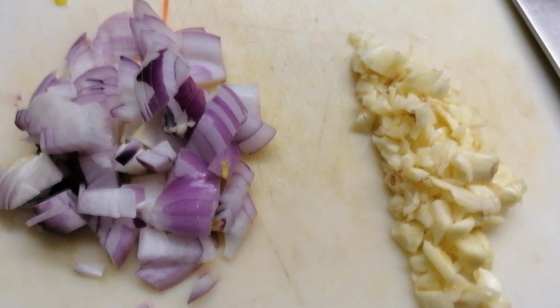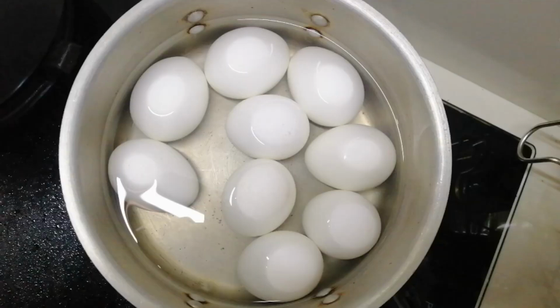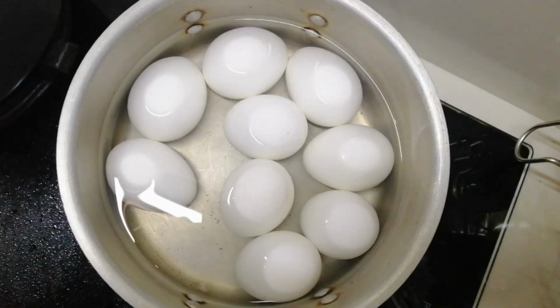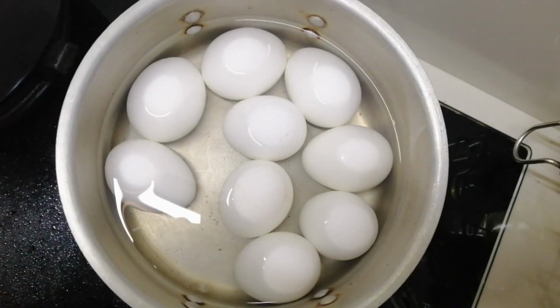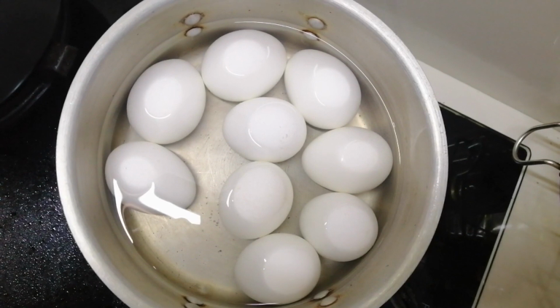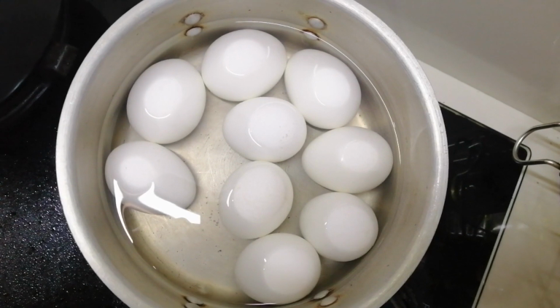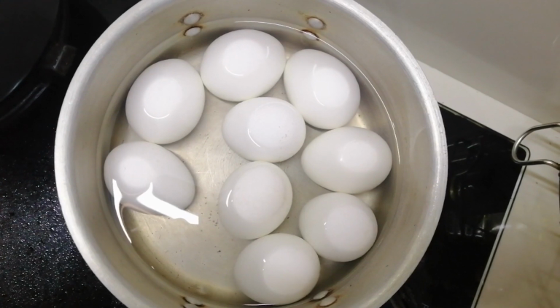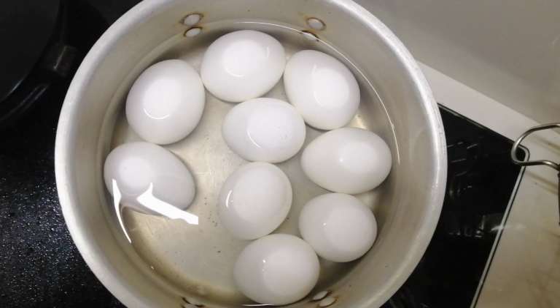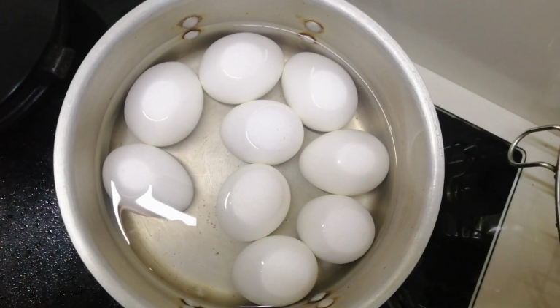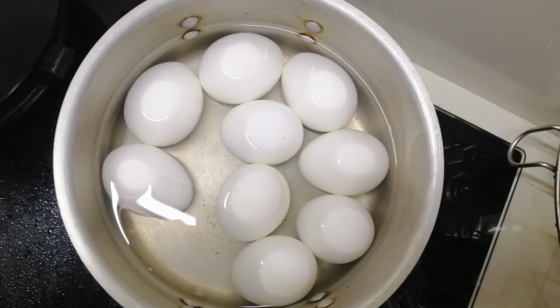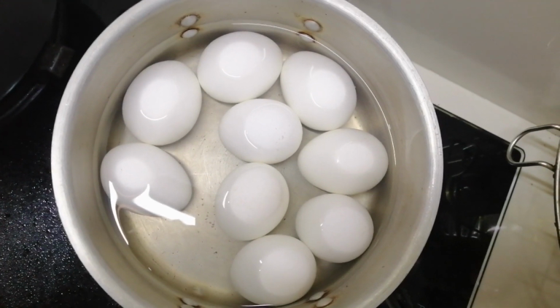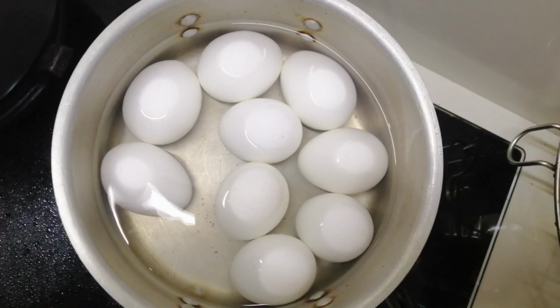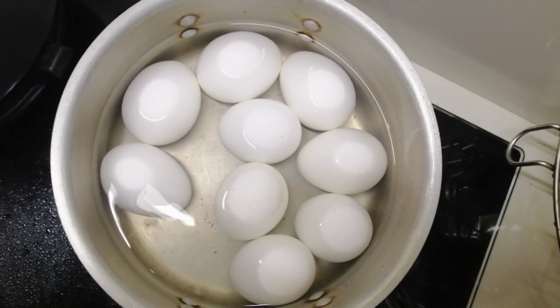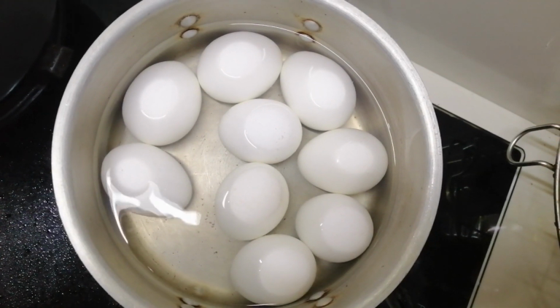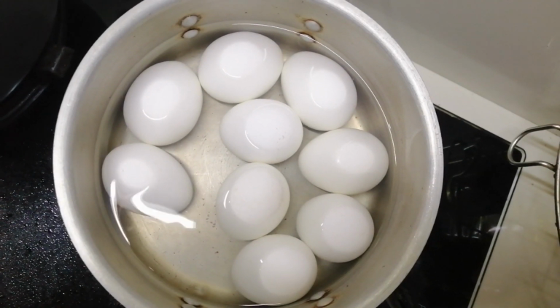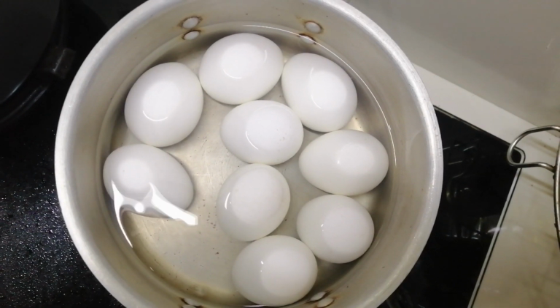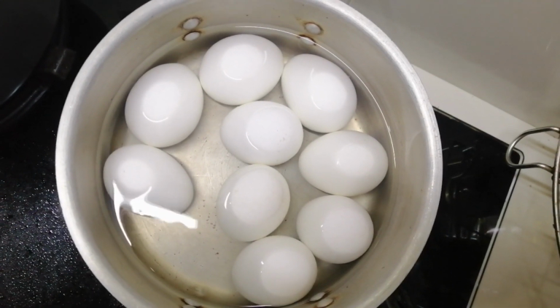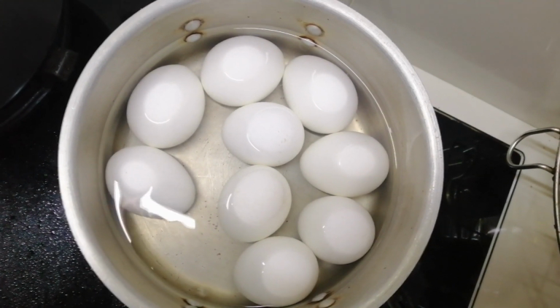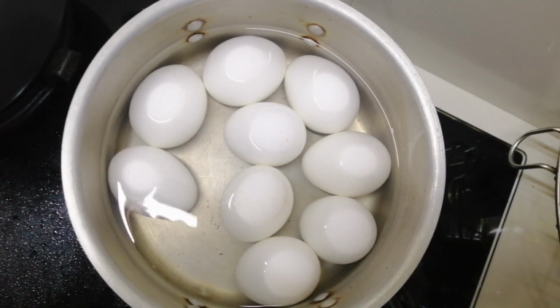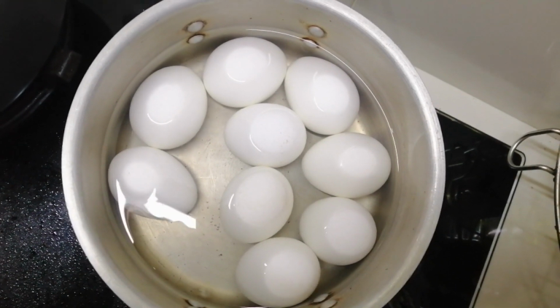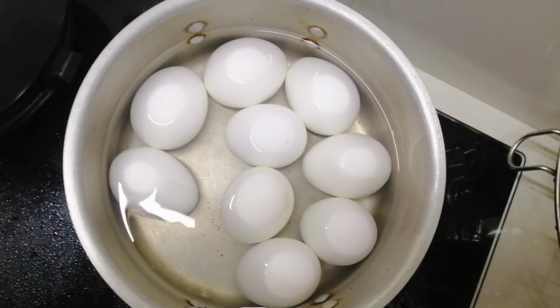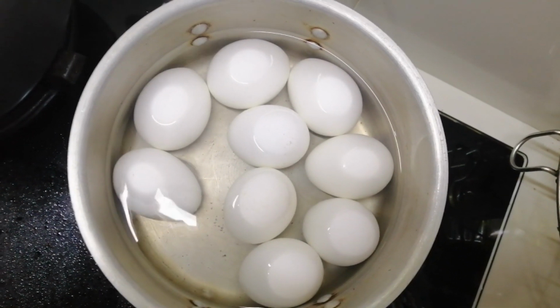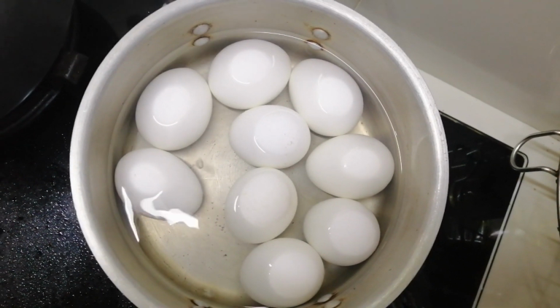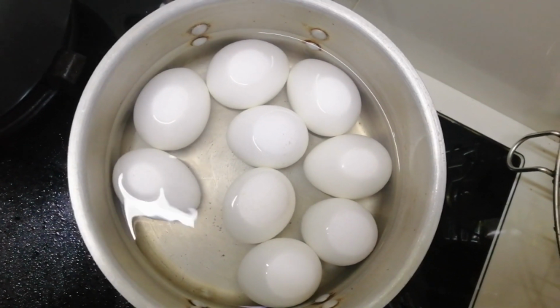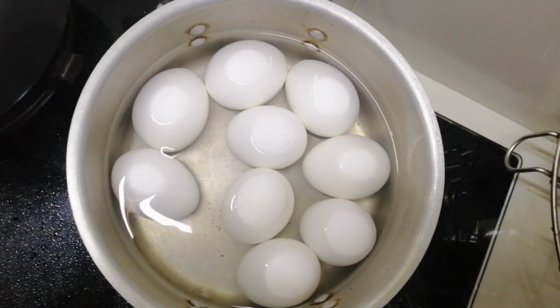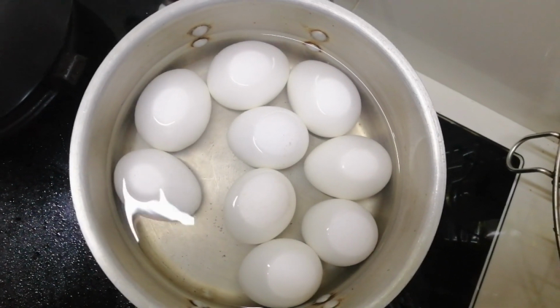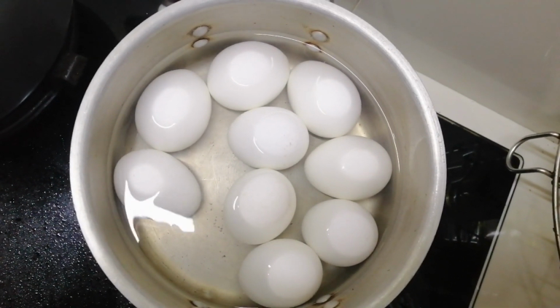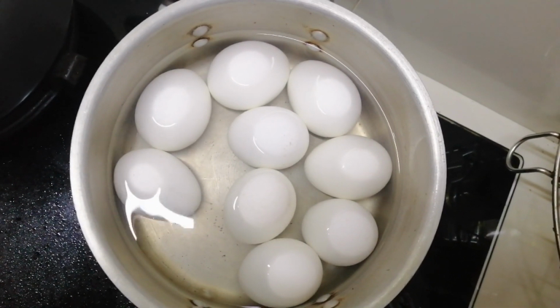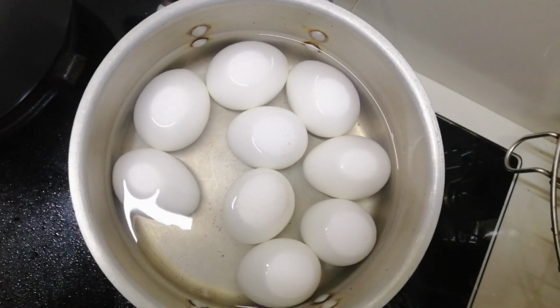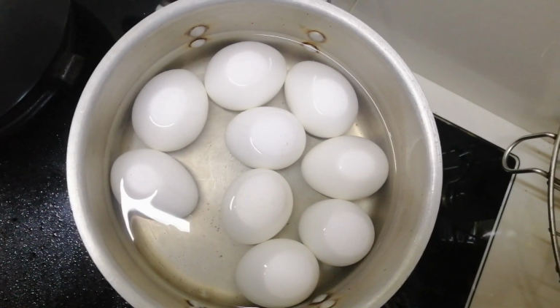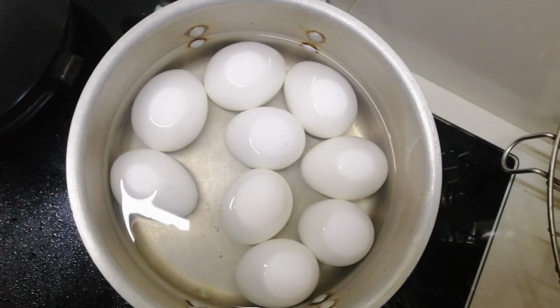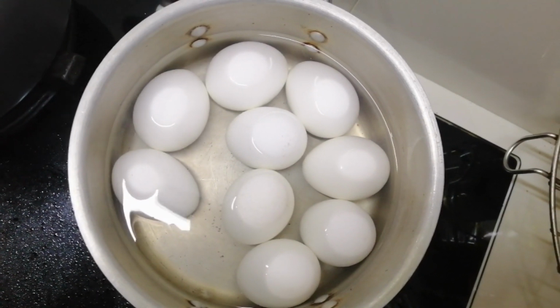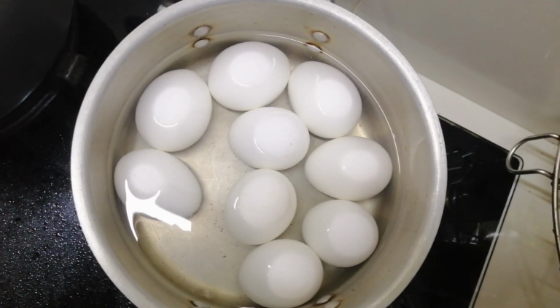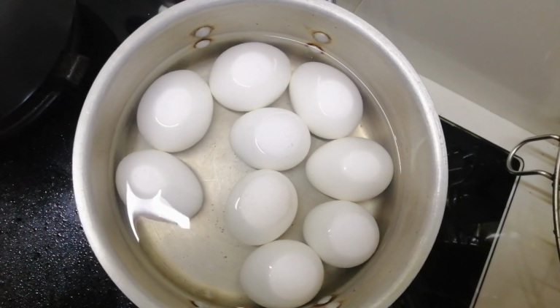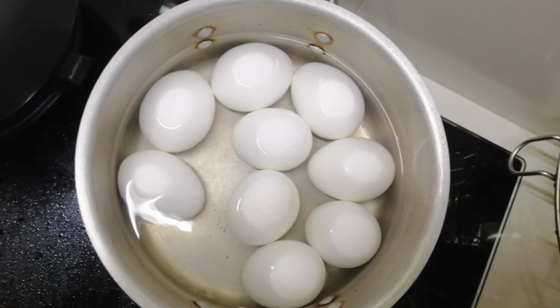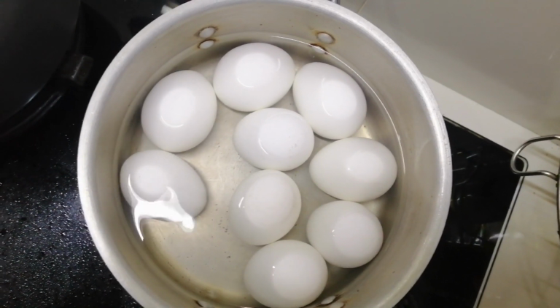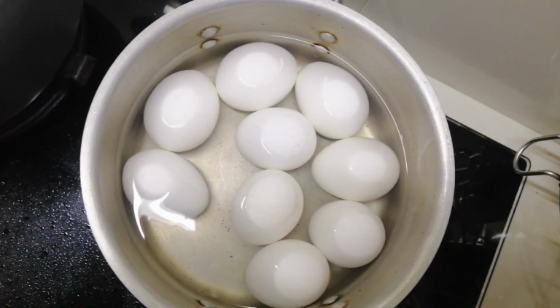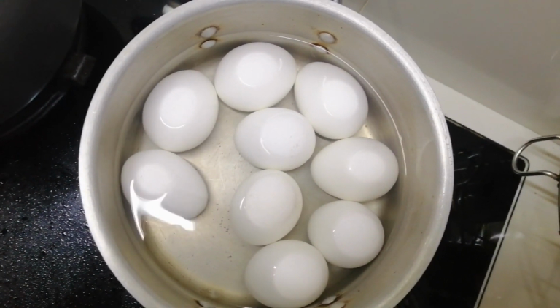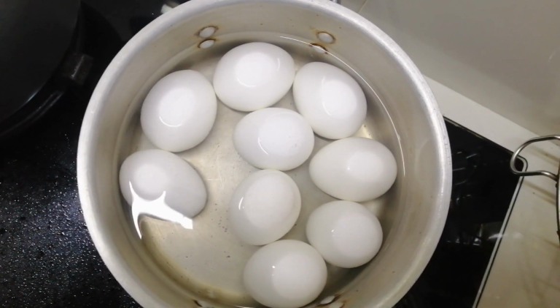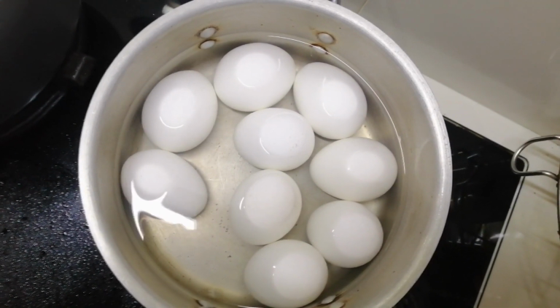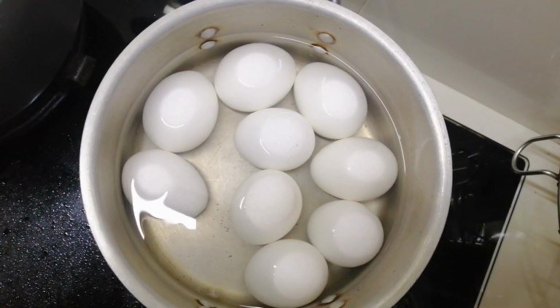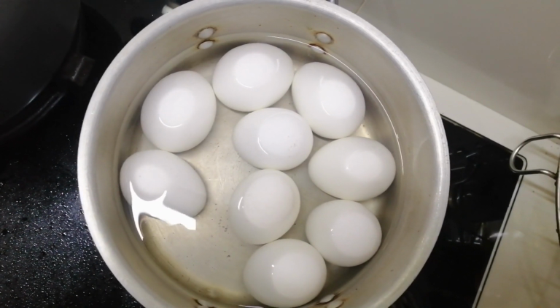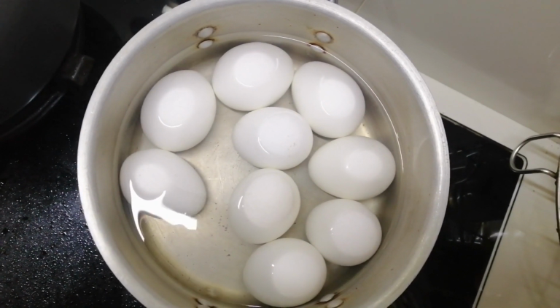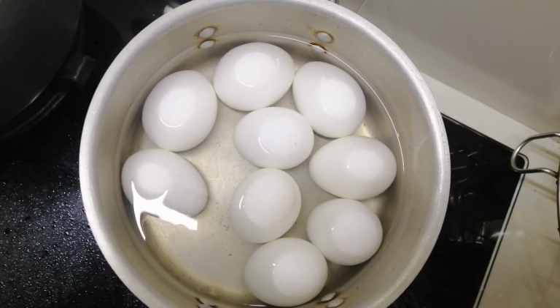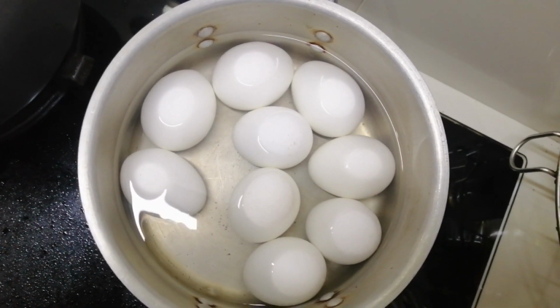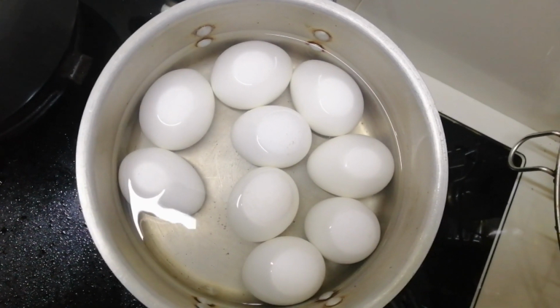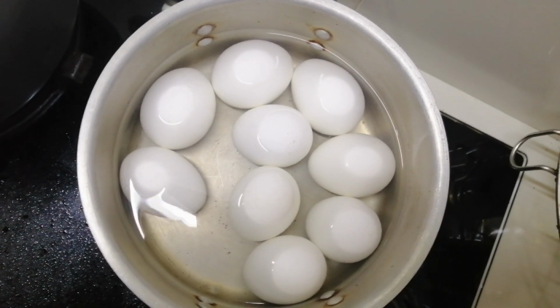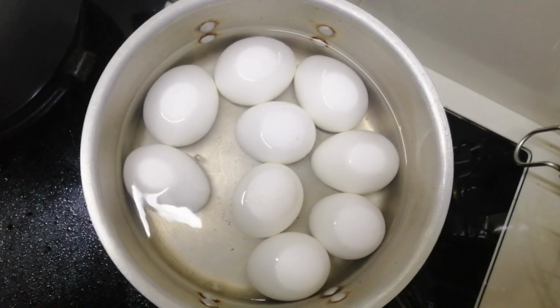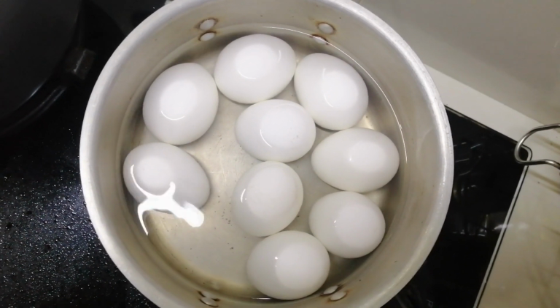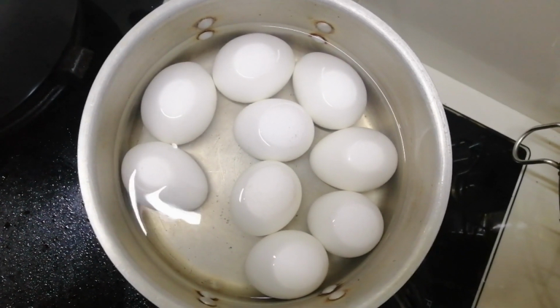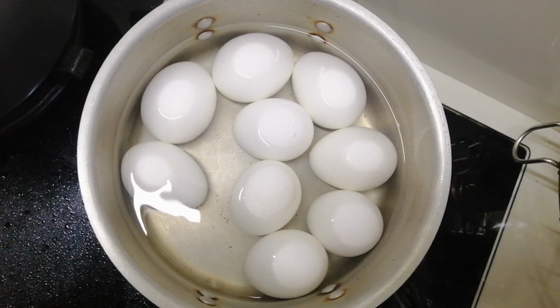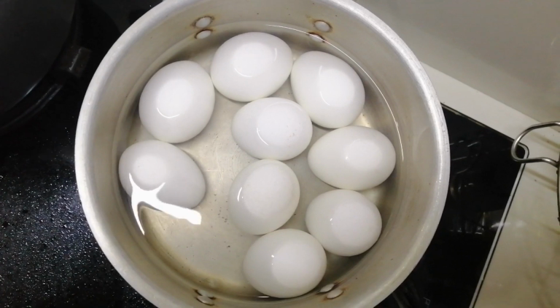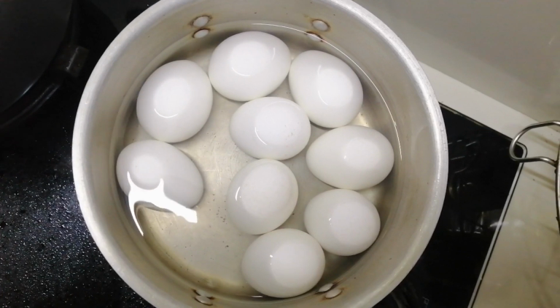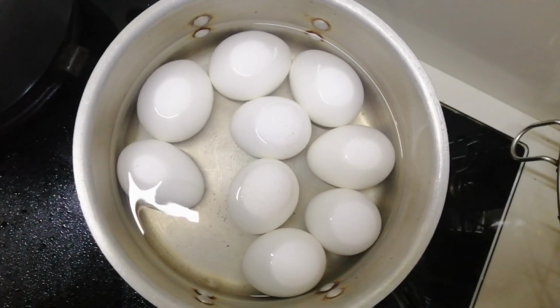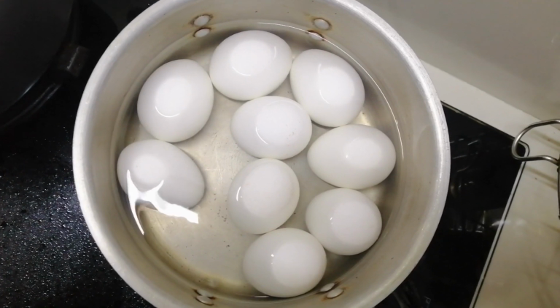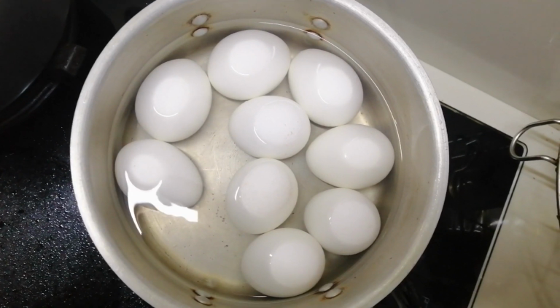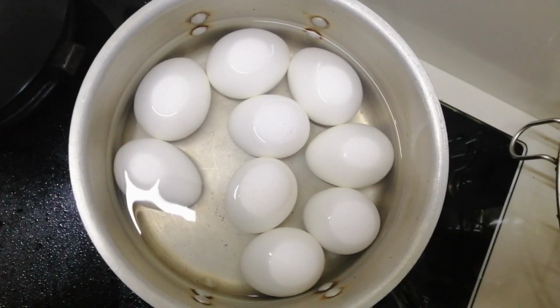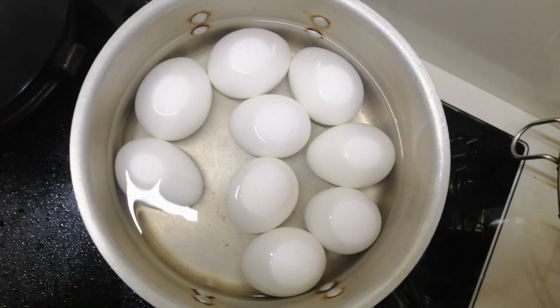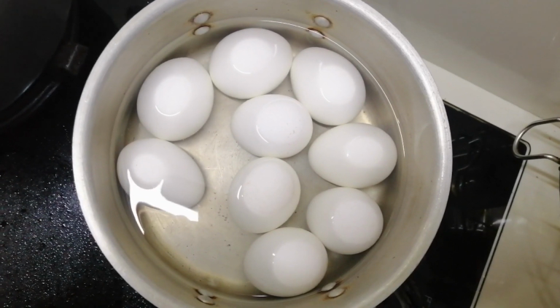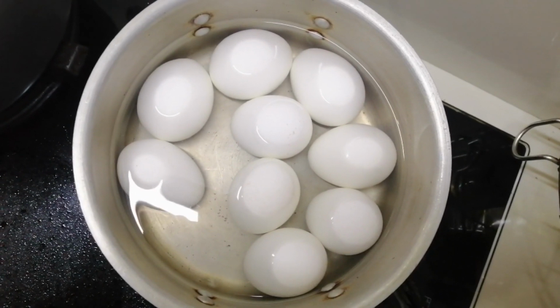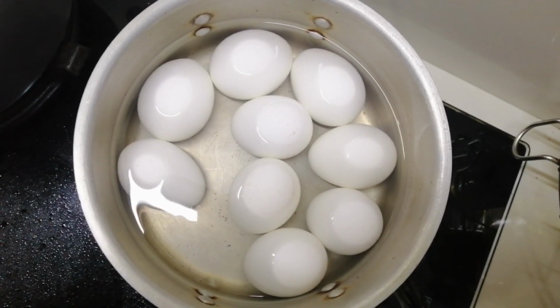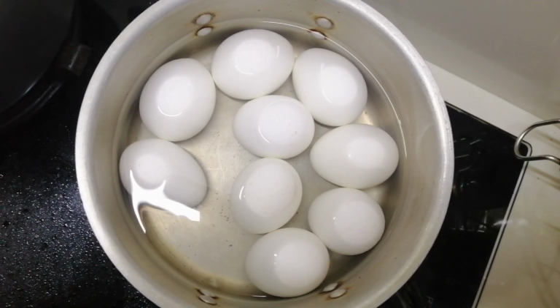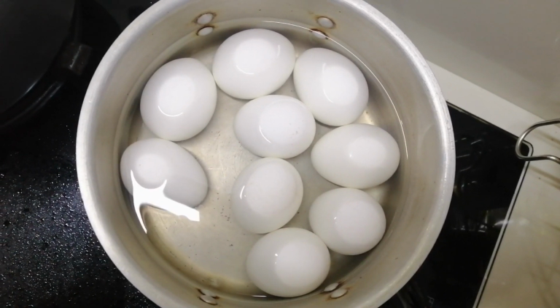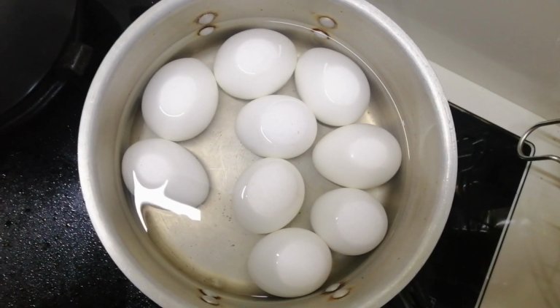And then boil the eggs for our presentation later, and then let's go straight ahead to our cooking.